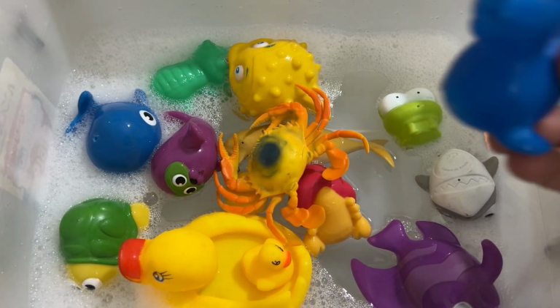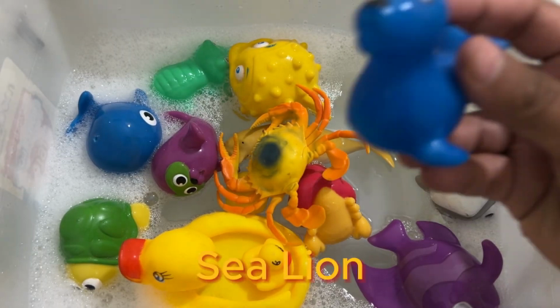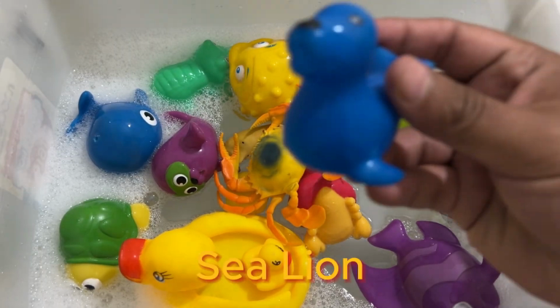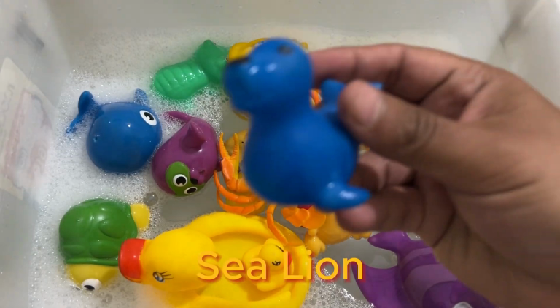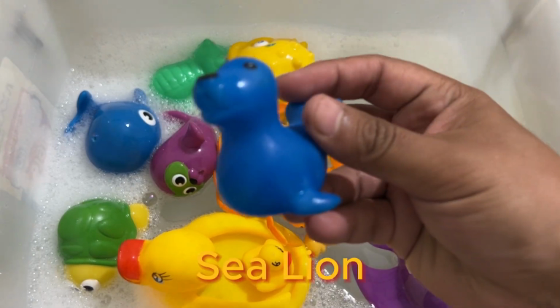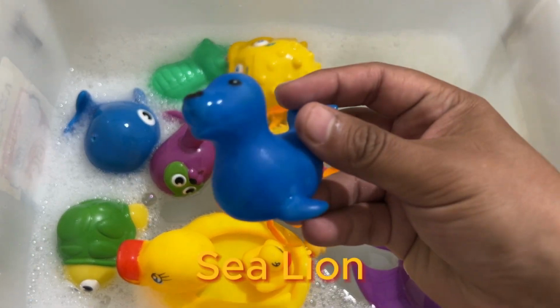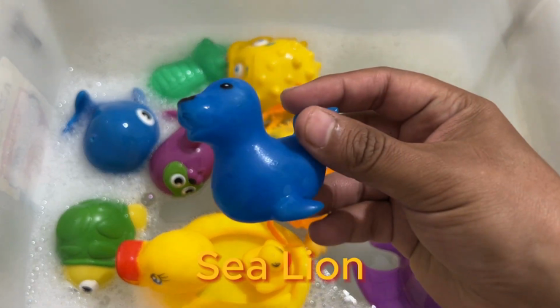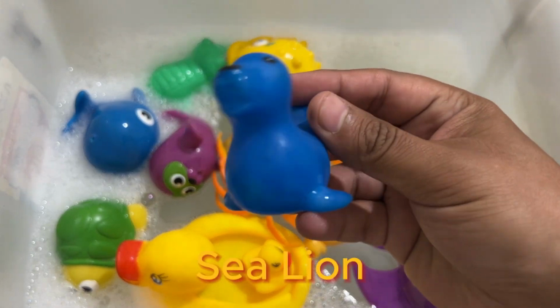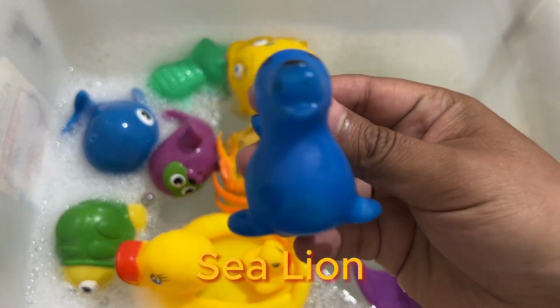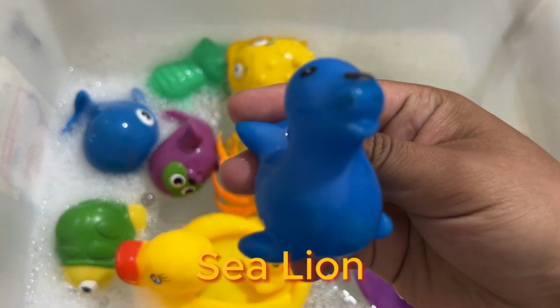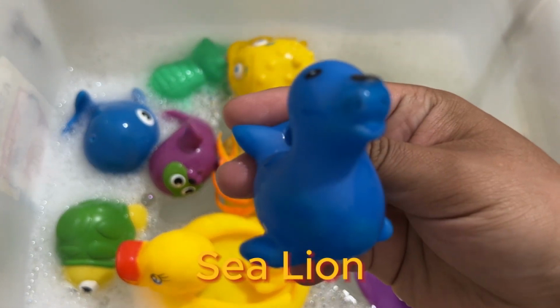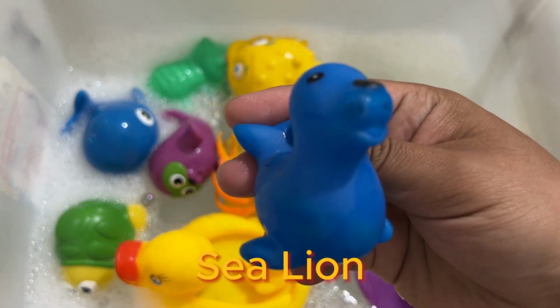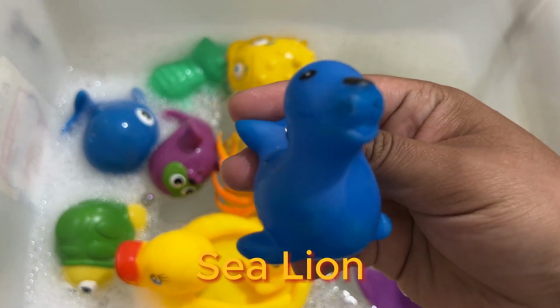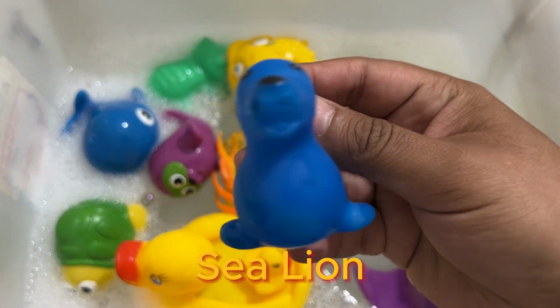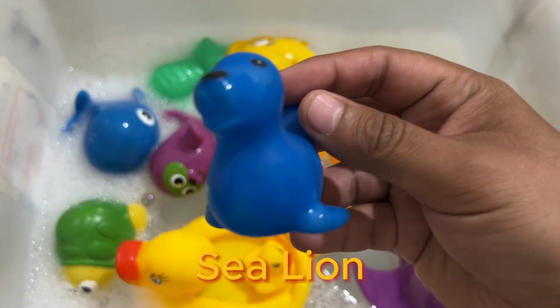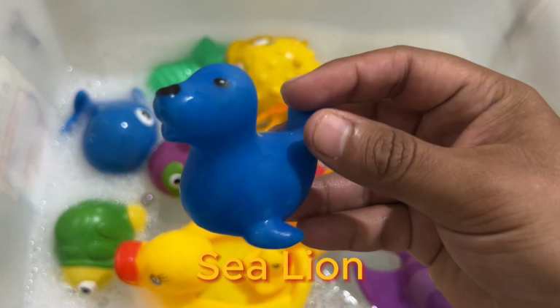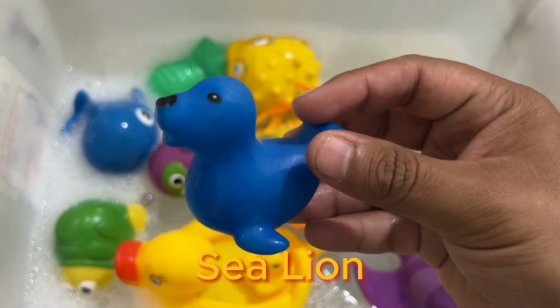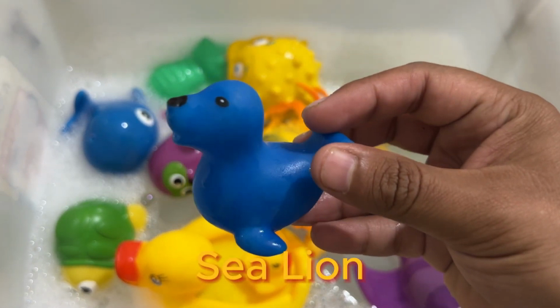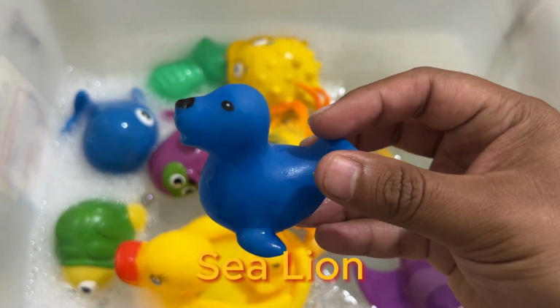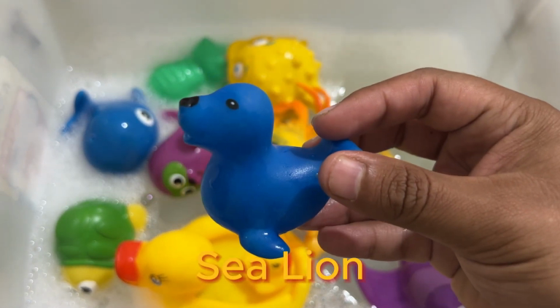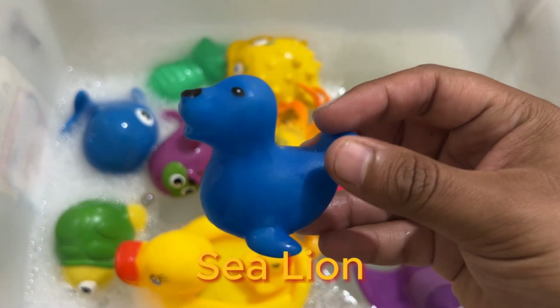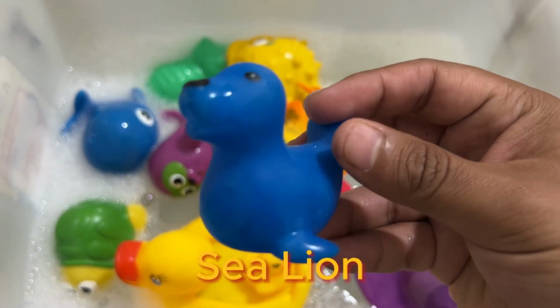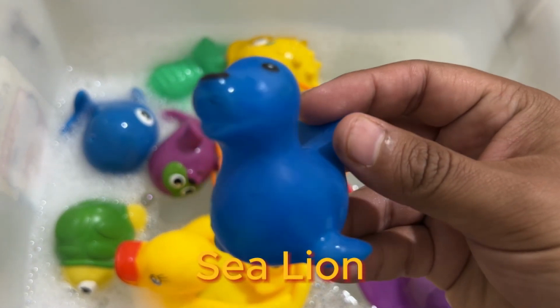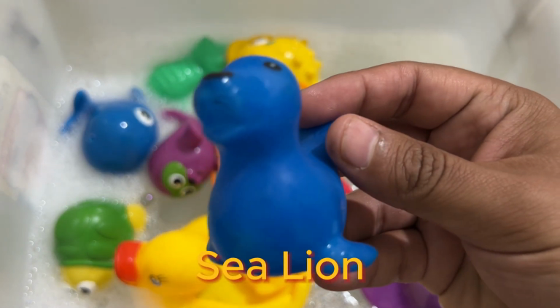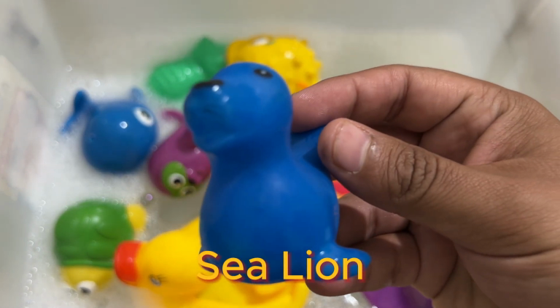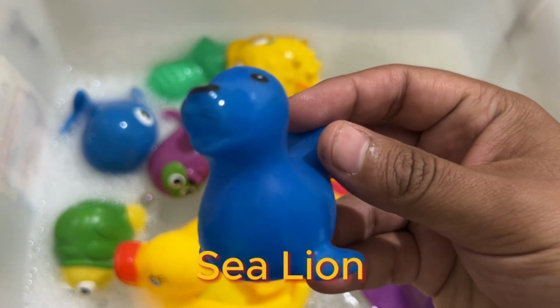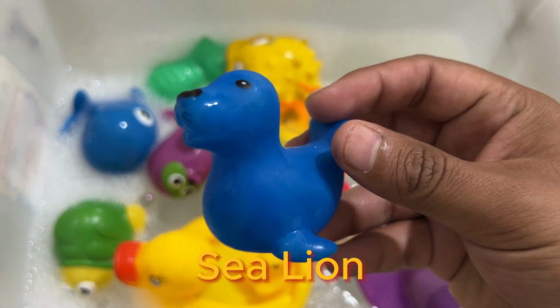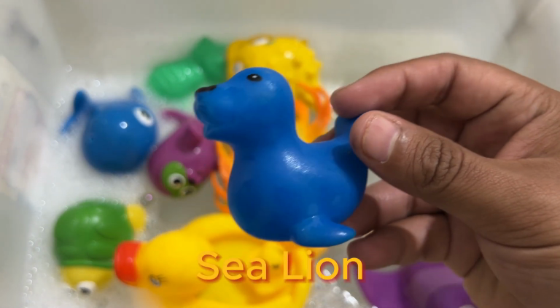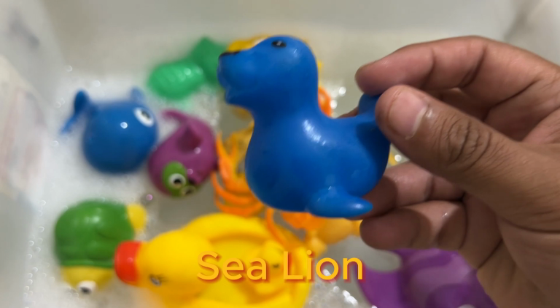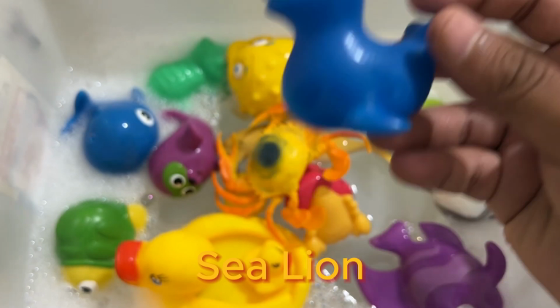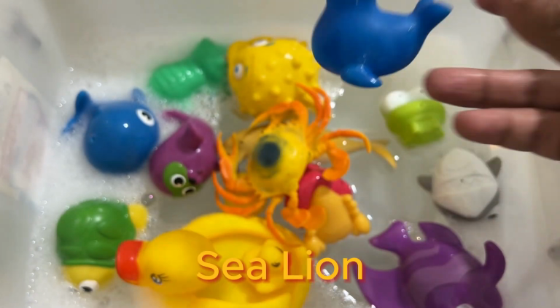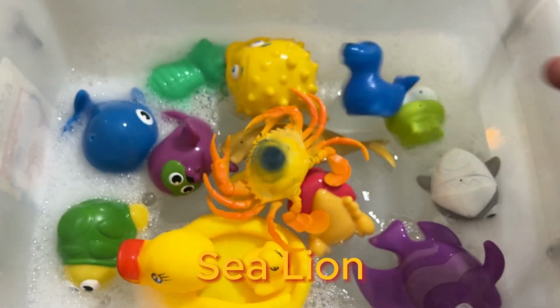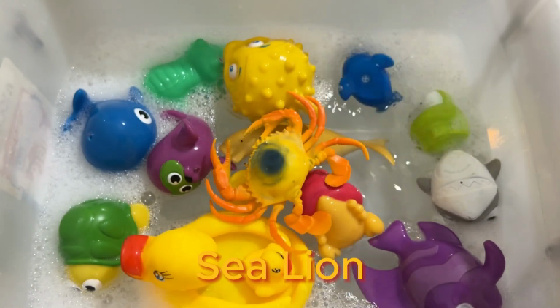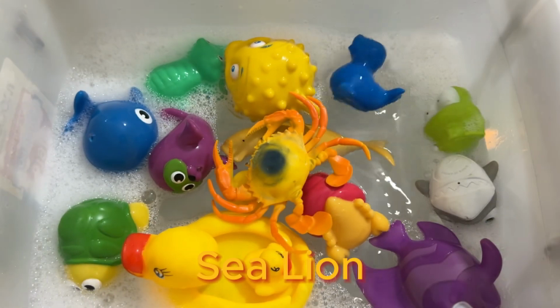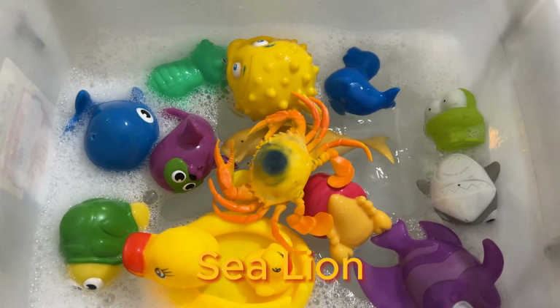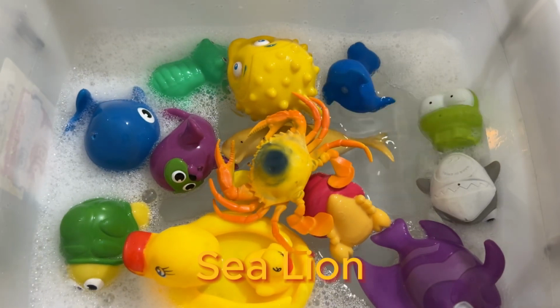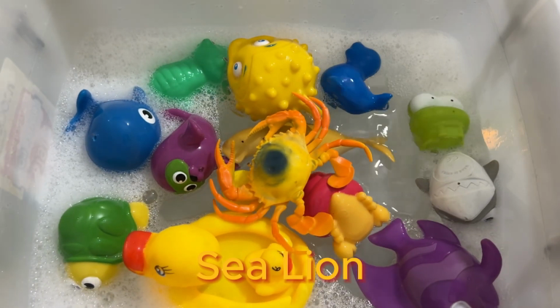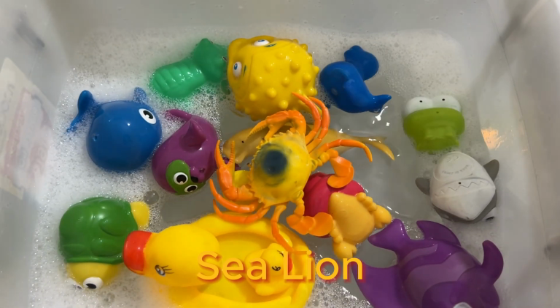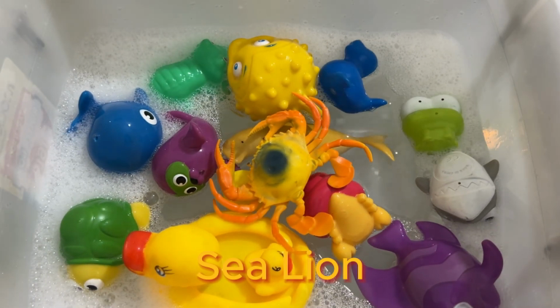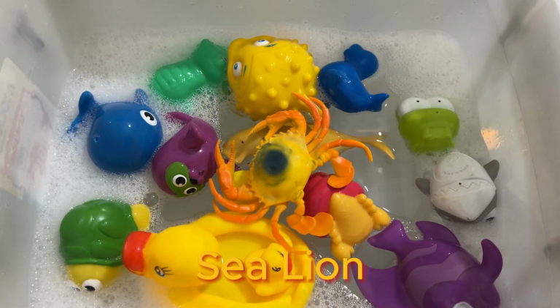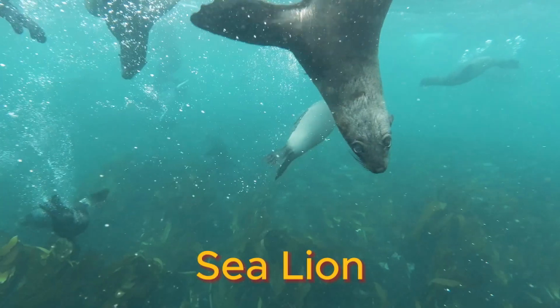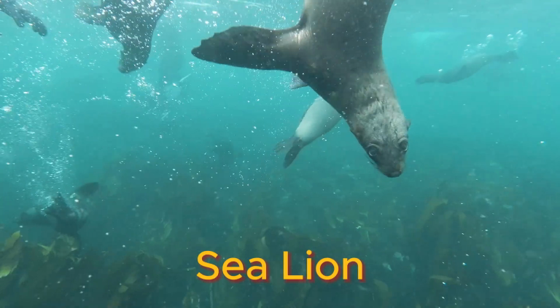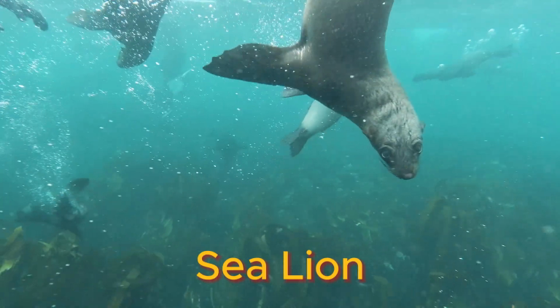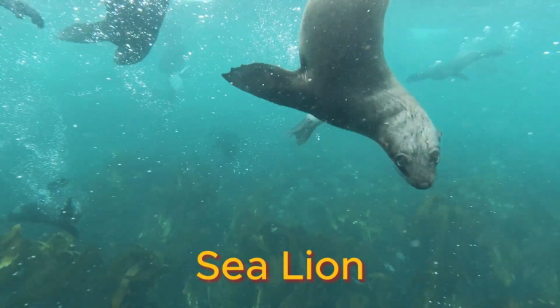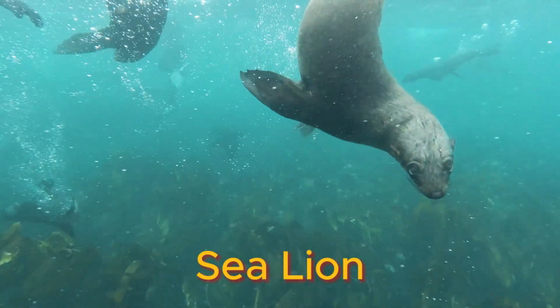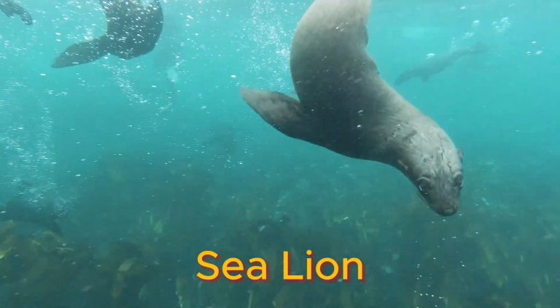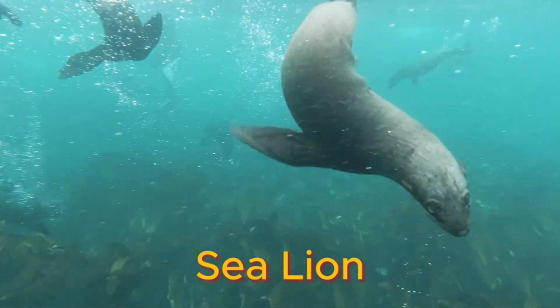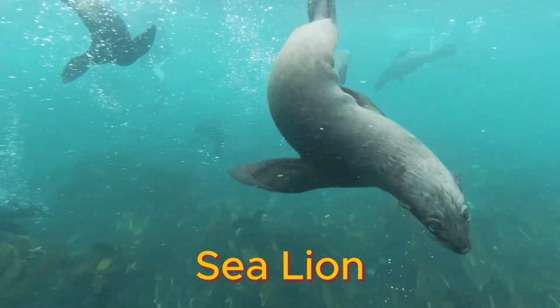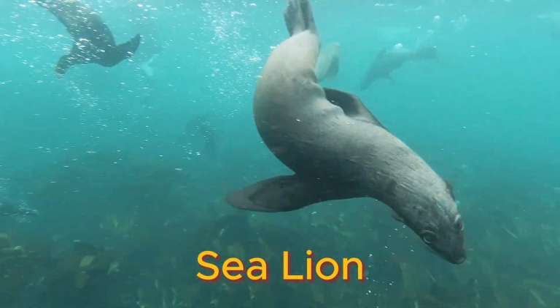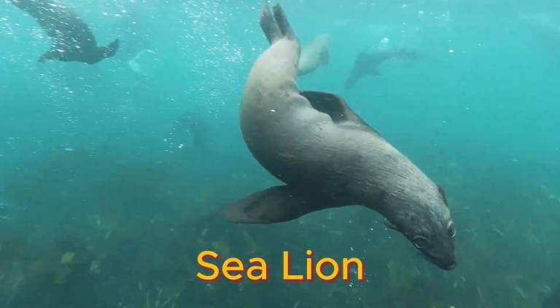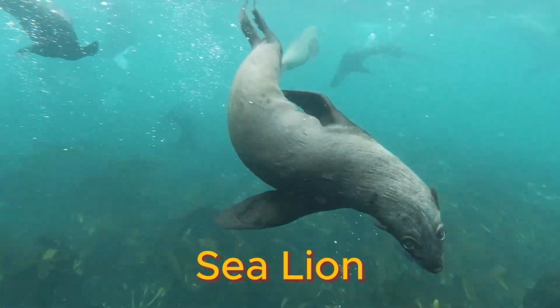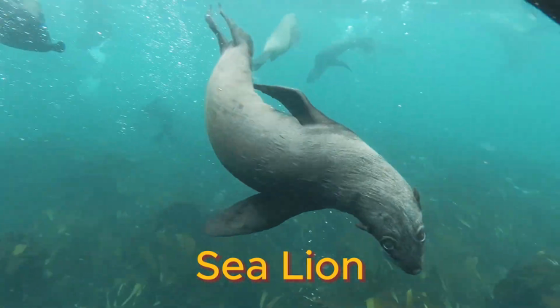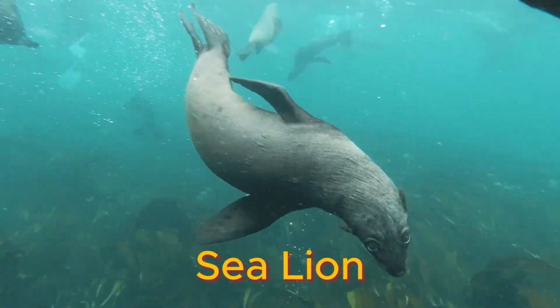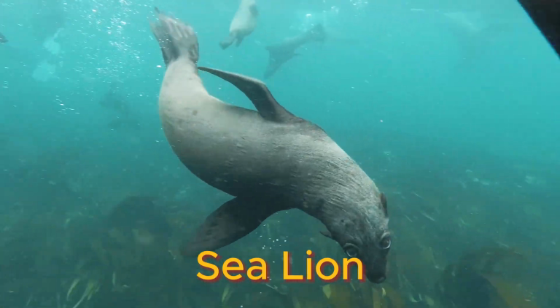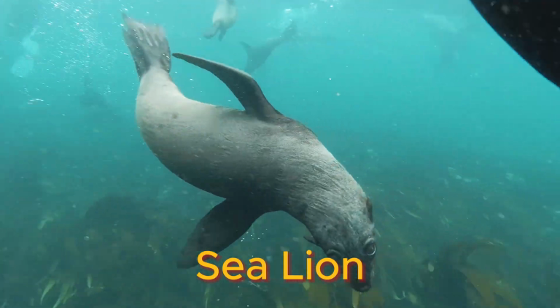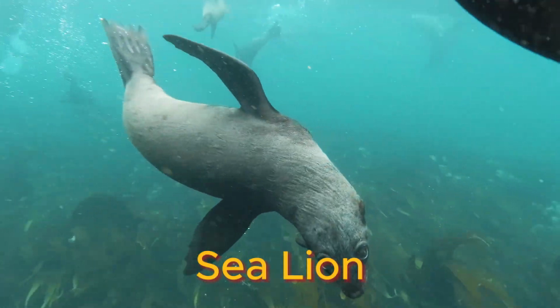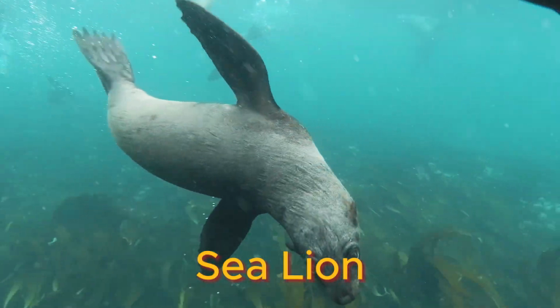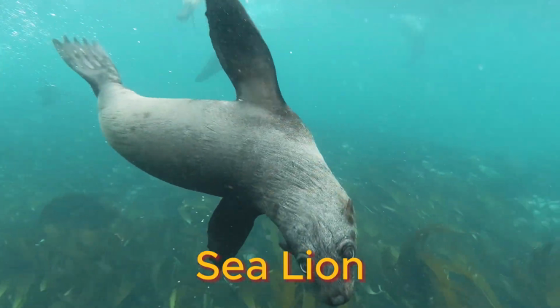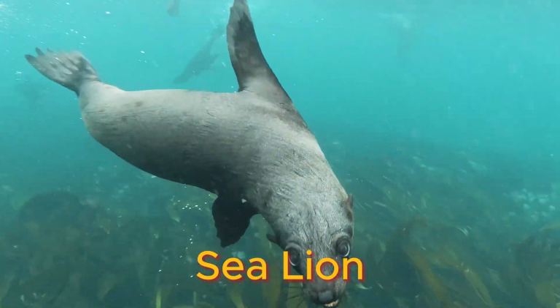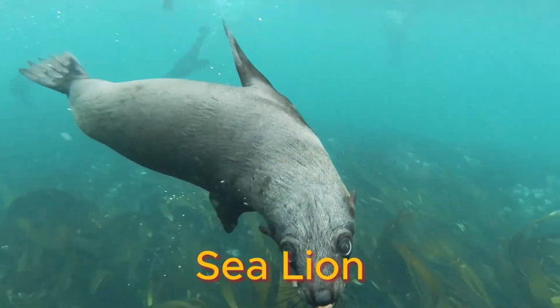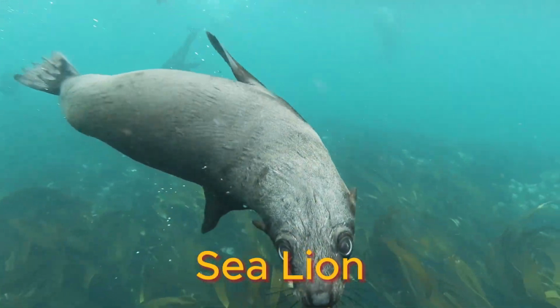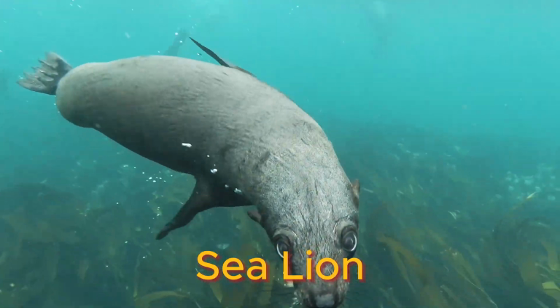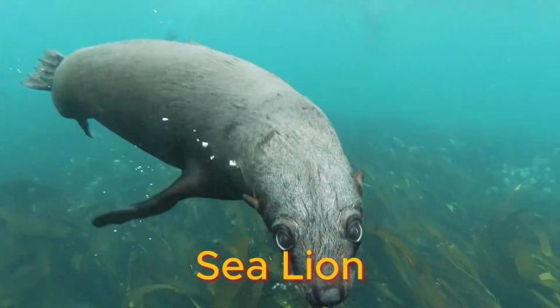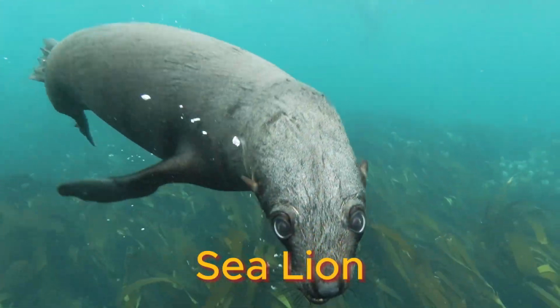The sea lion got its name because most males have manes, just like the male lions that live on land.